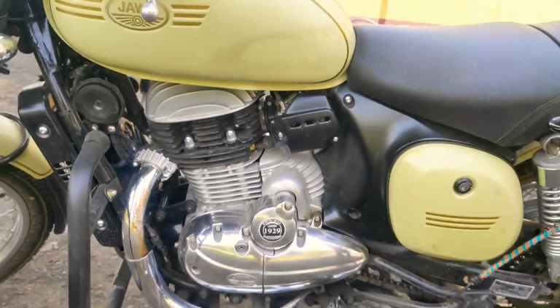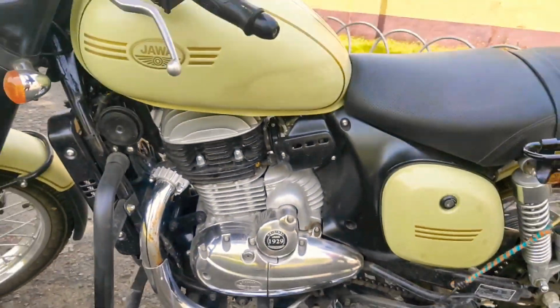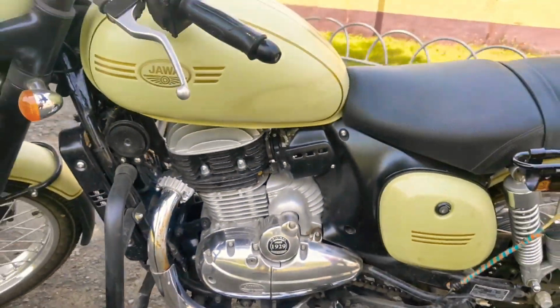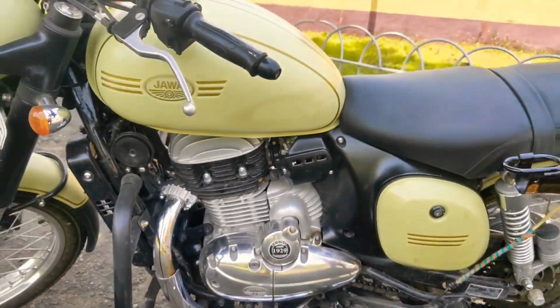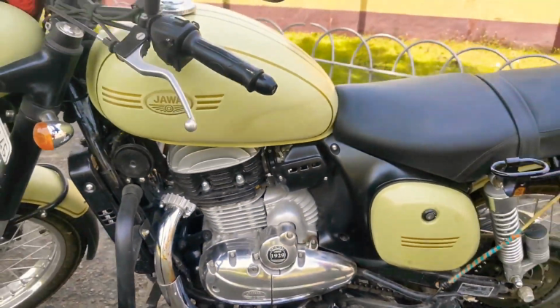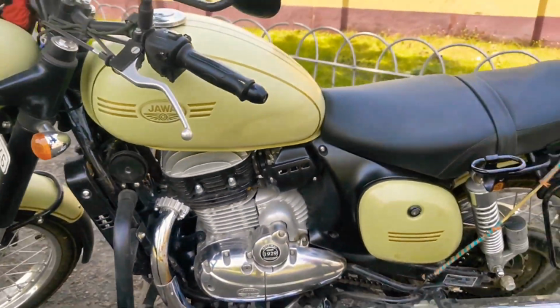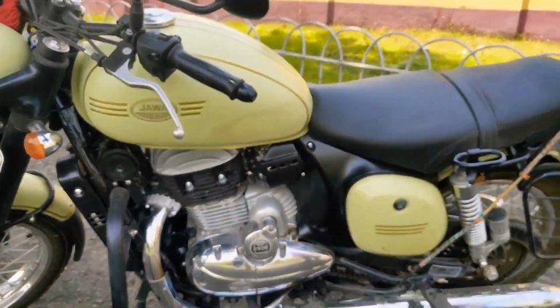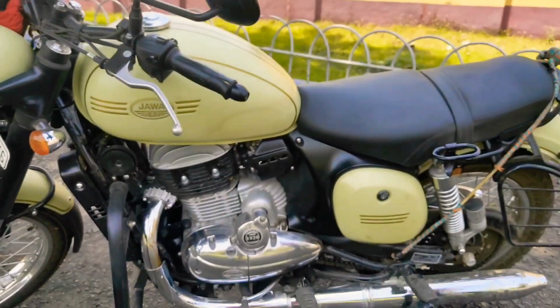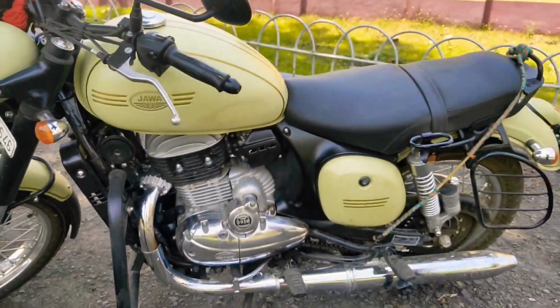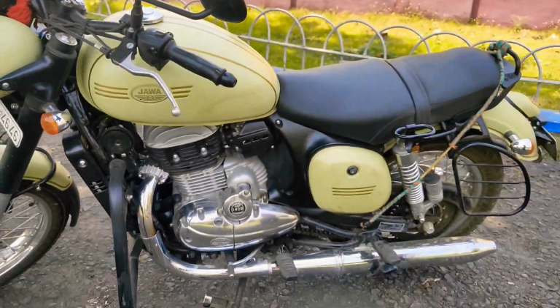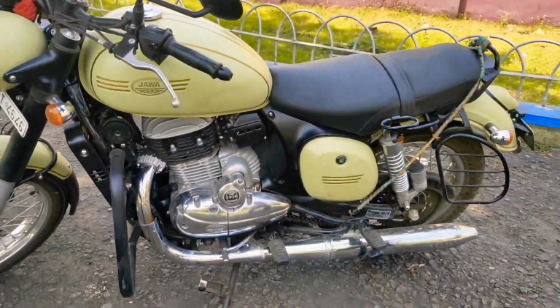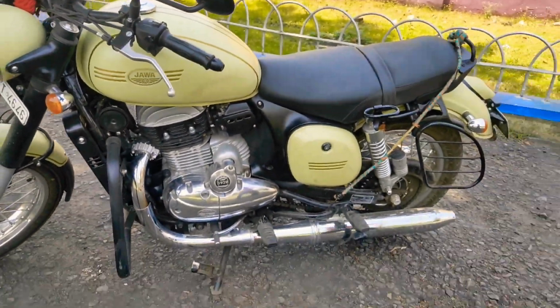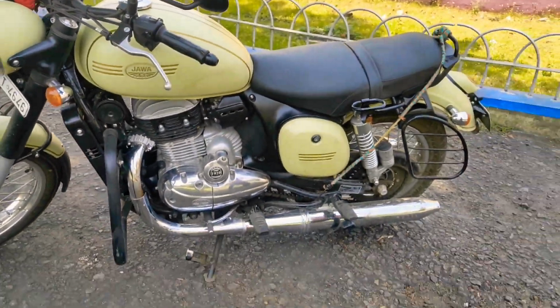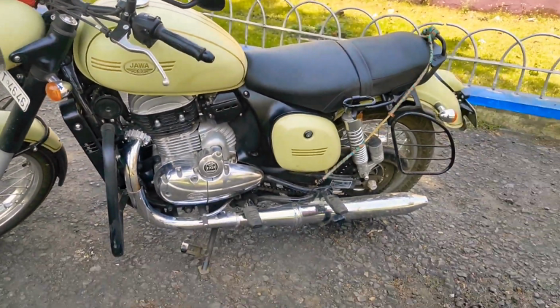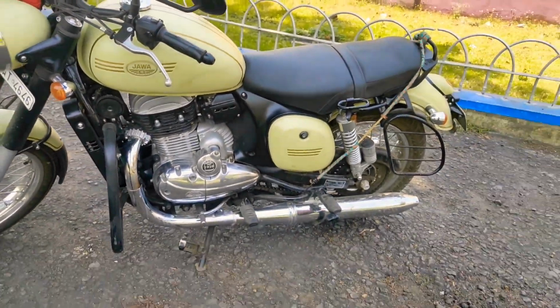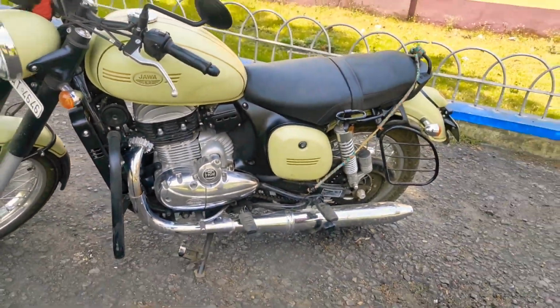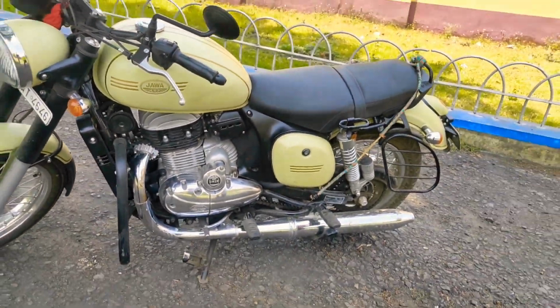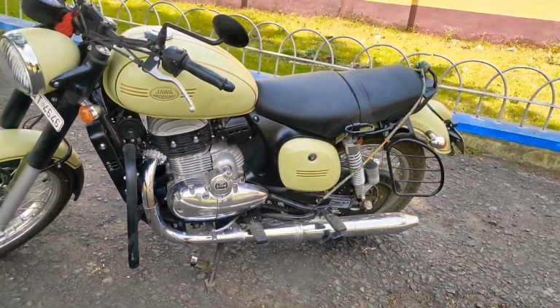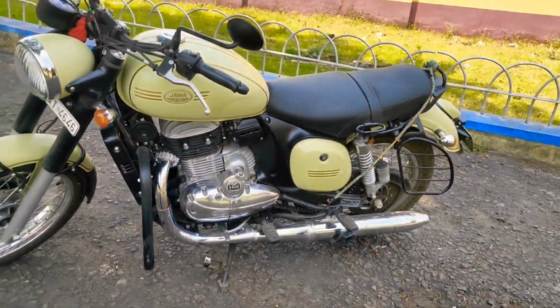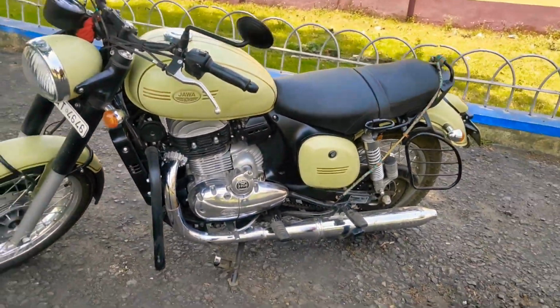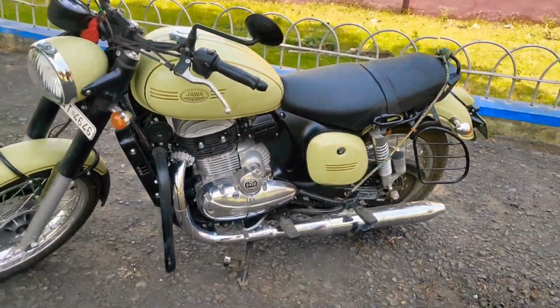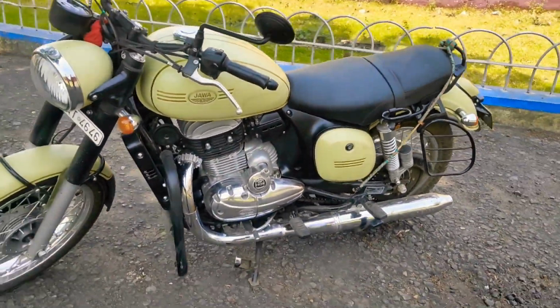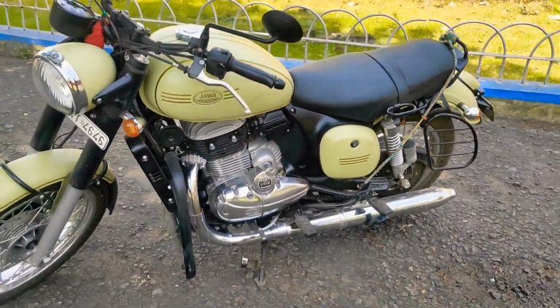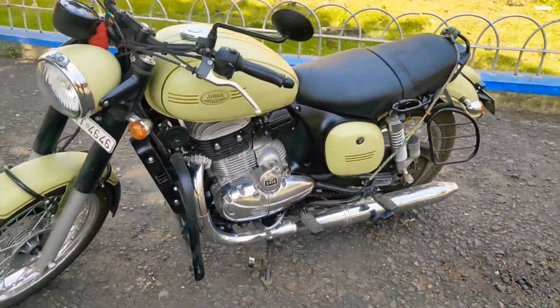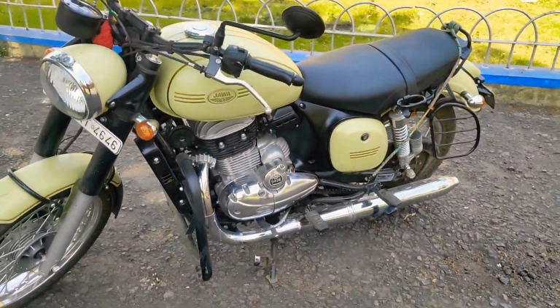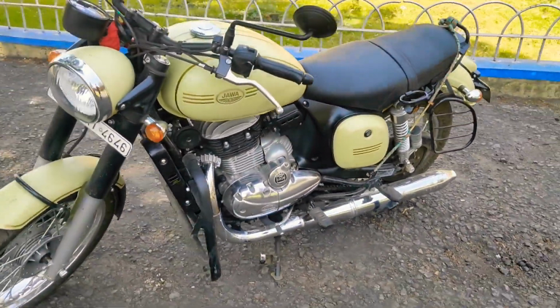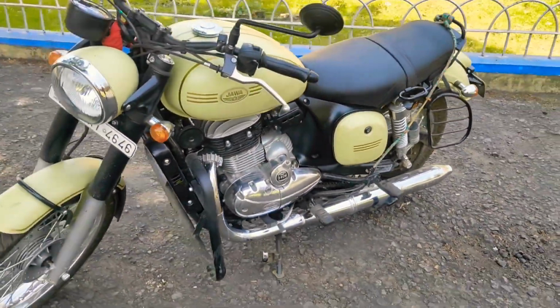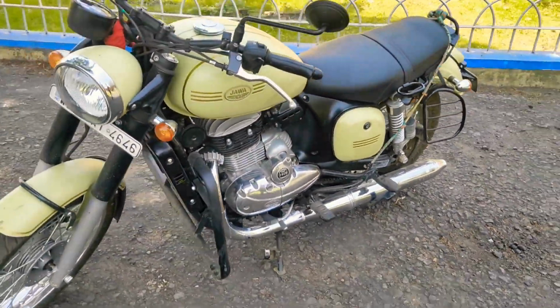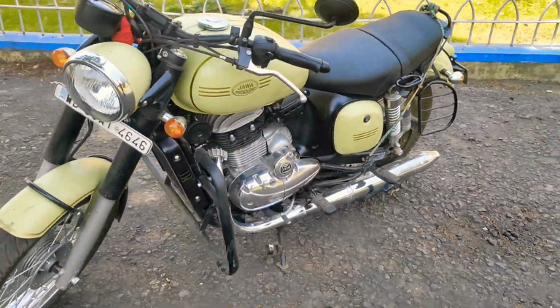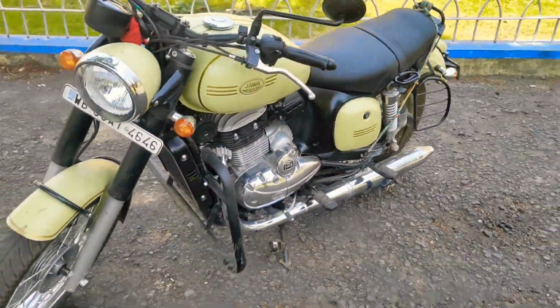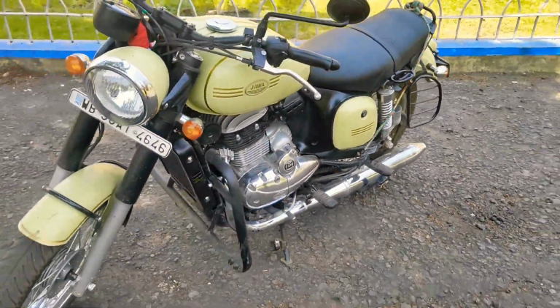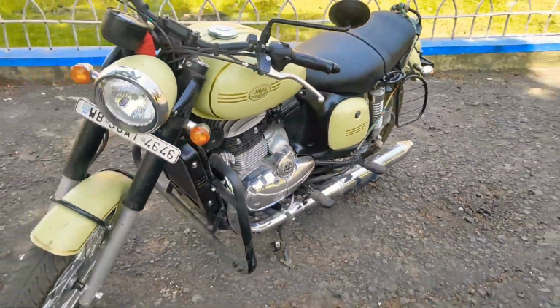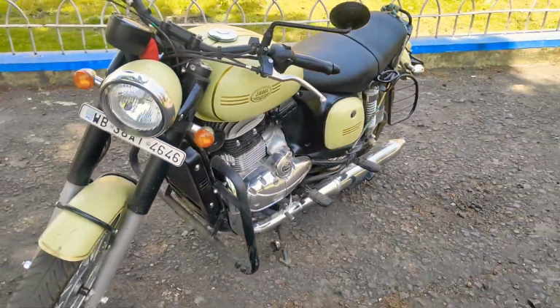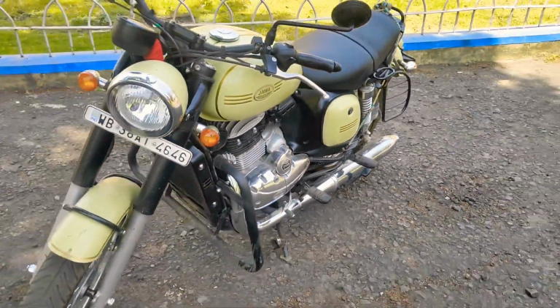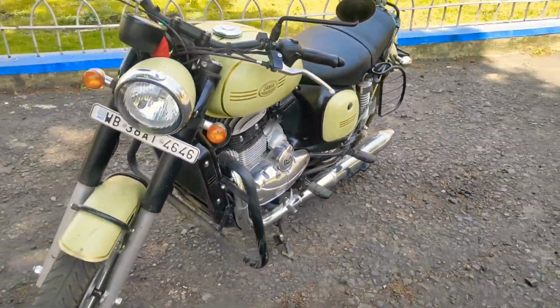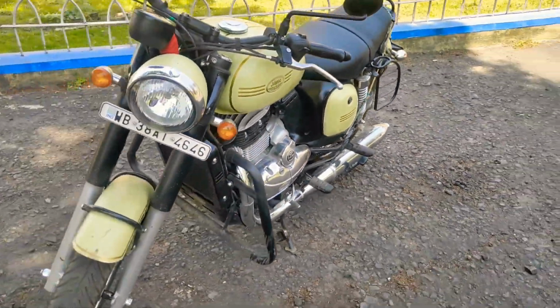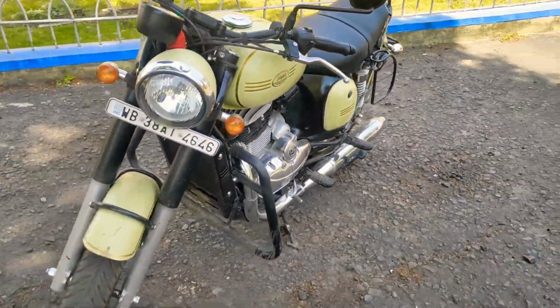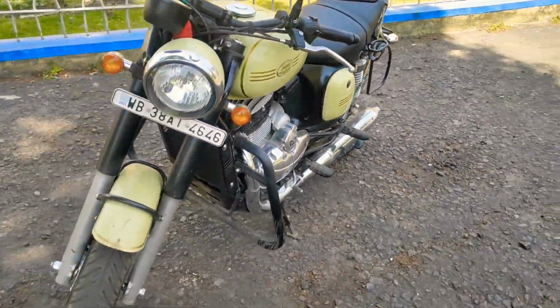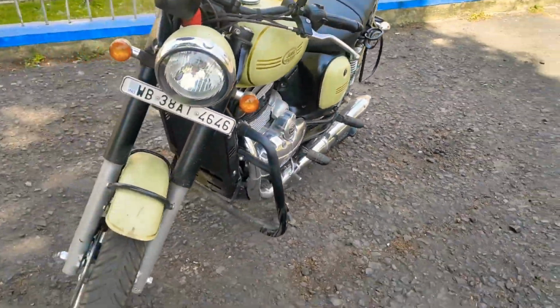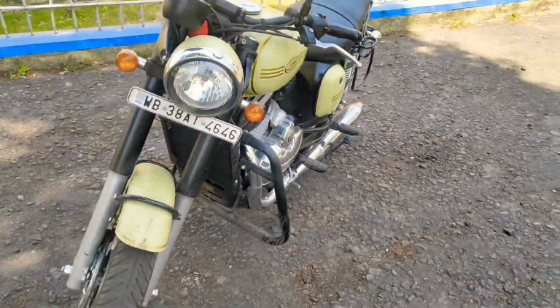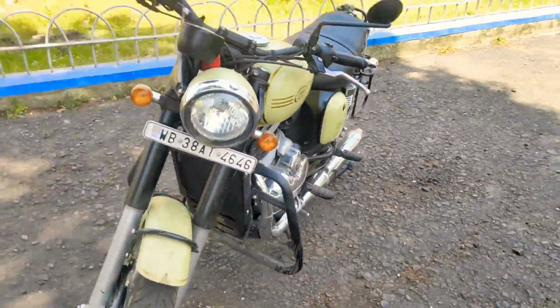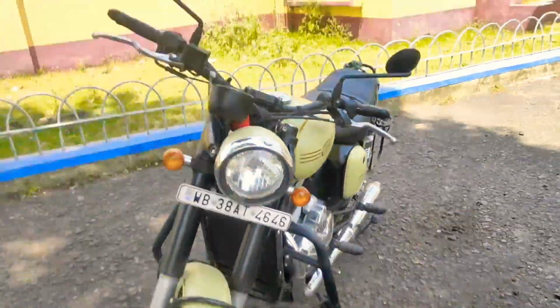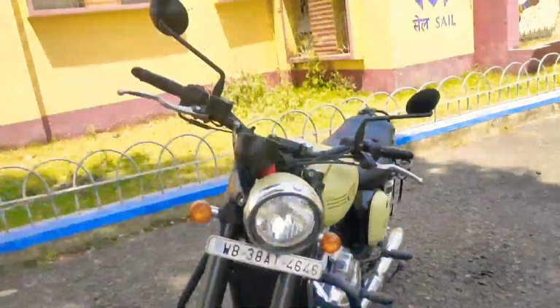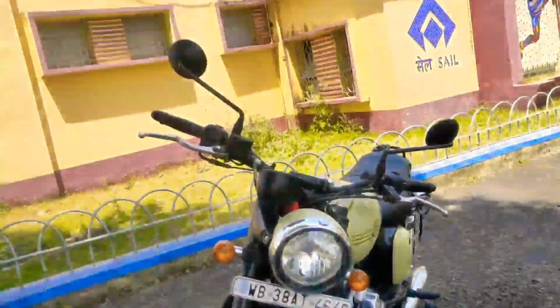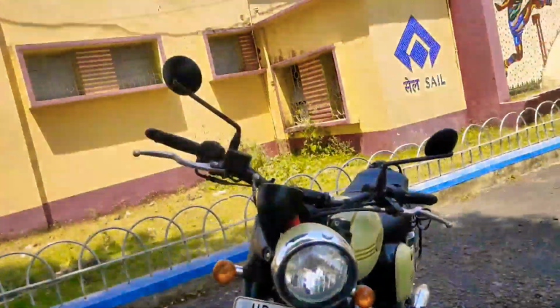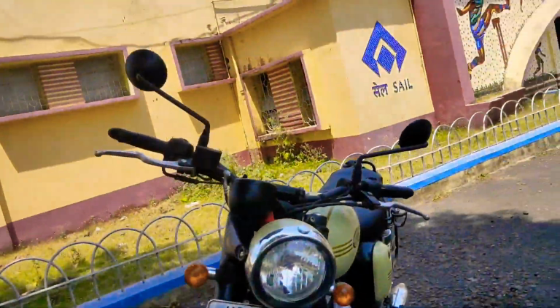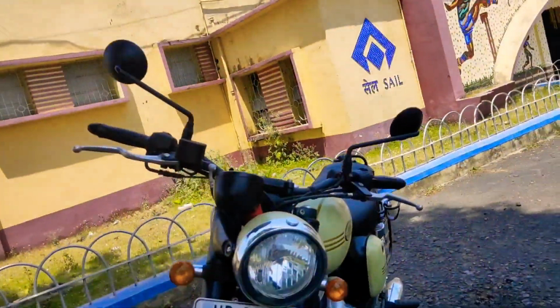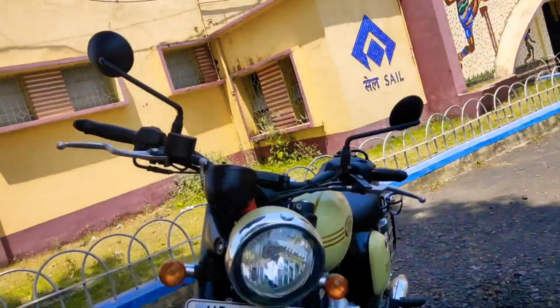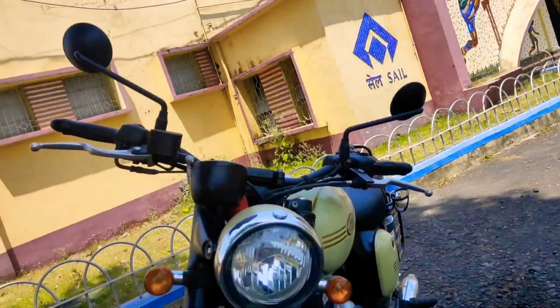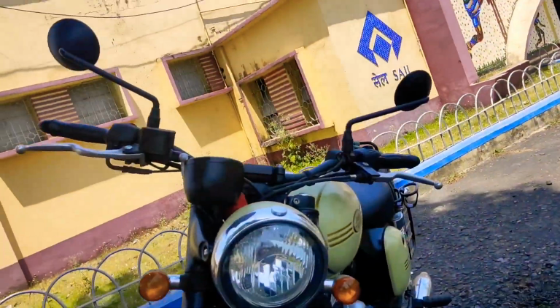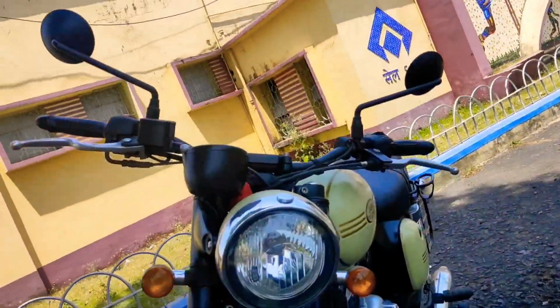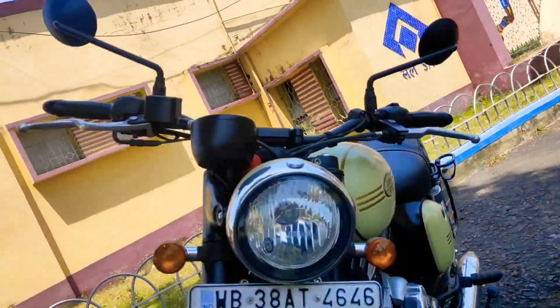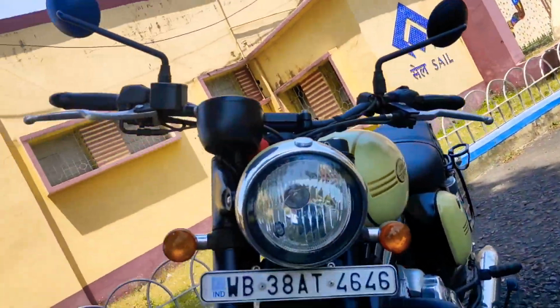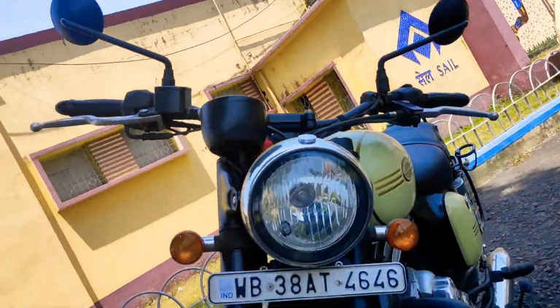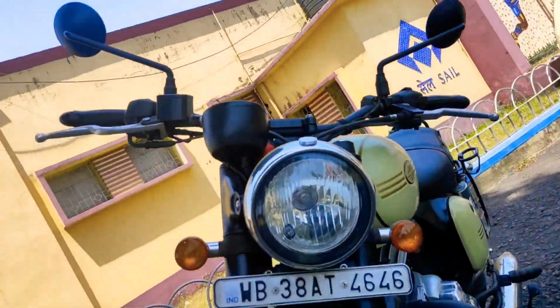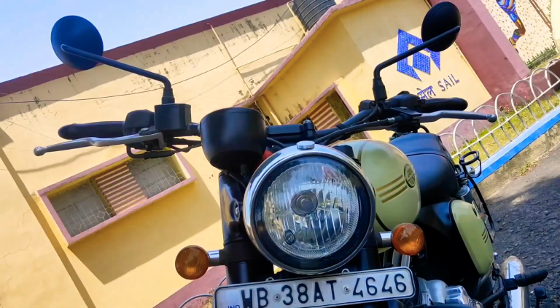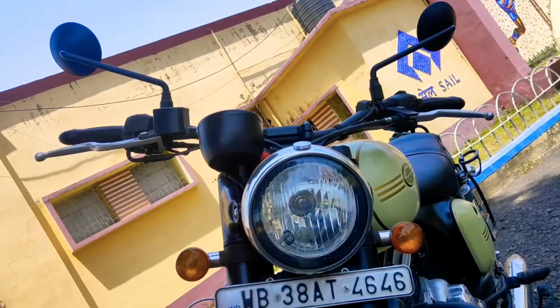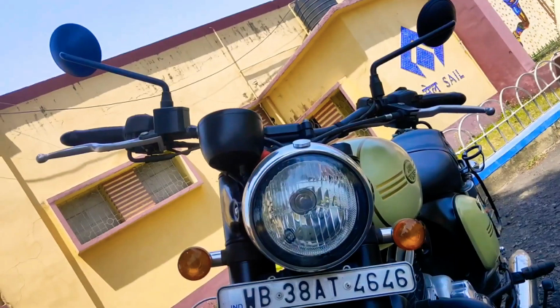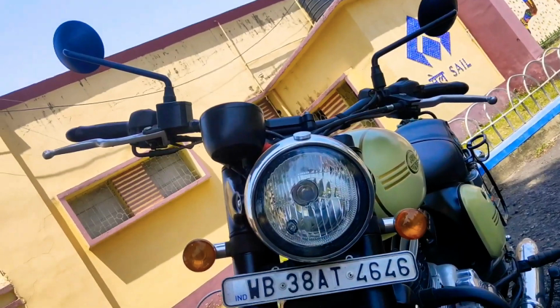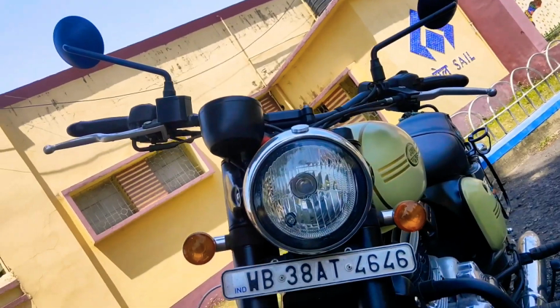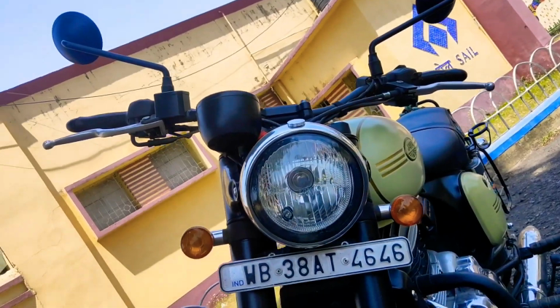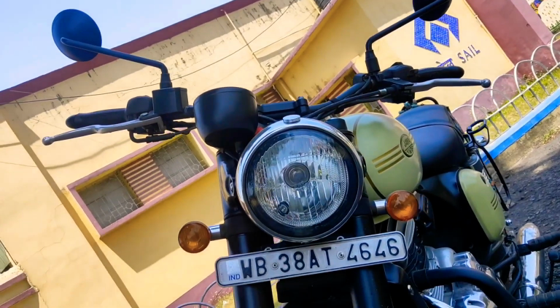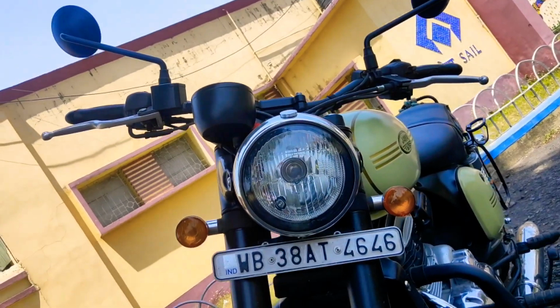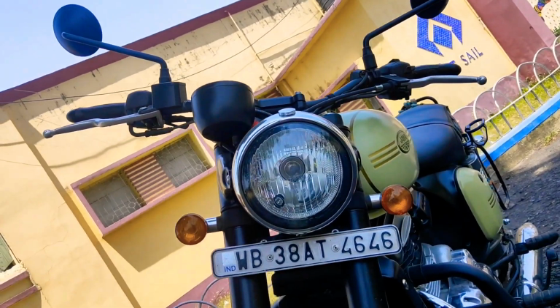This is the motorcycle and this will be a small video regarding this motorcycle. And see the headlight cluster.